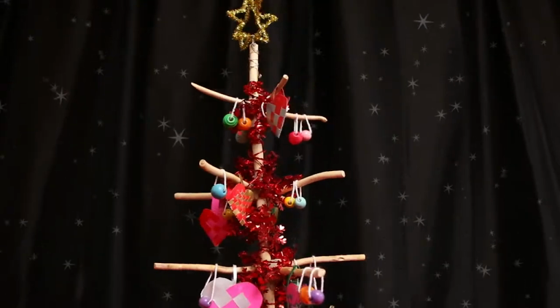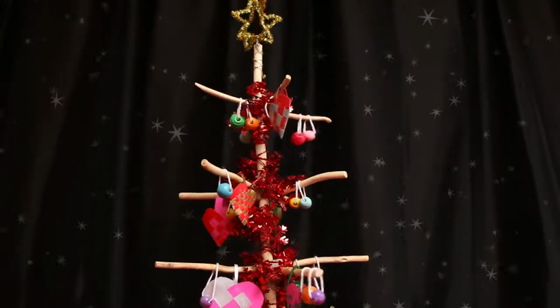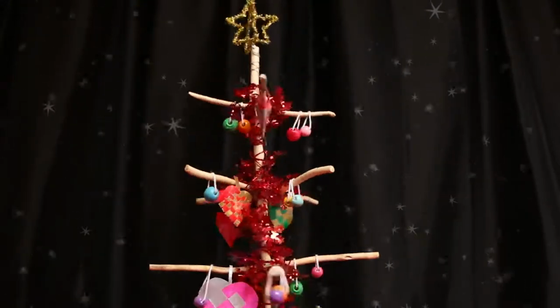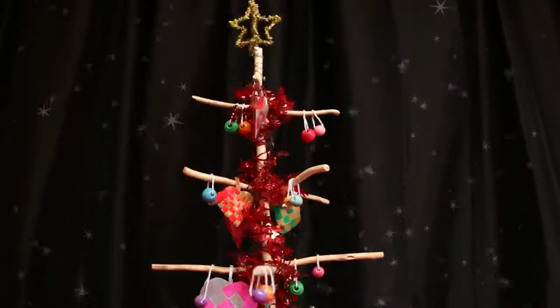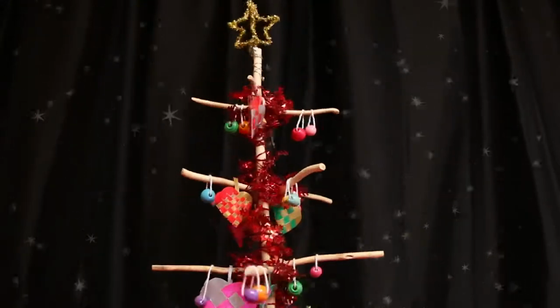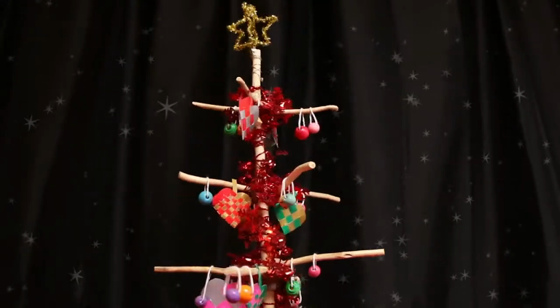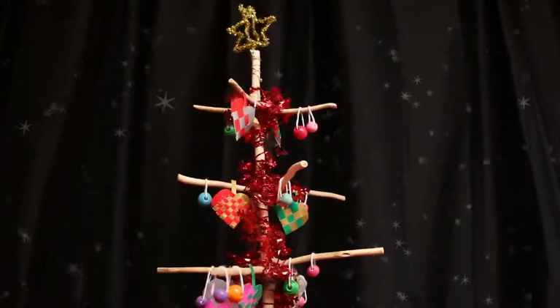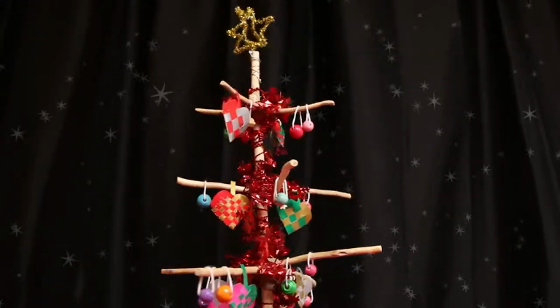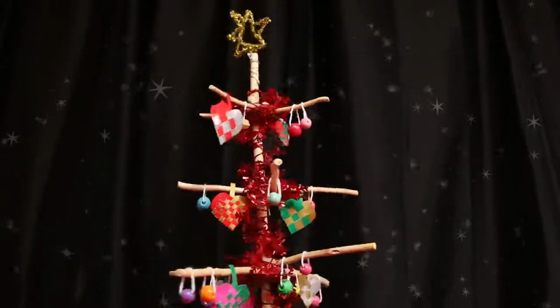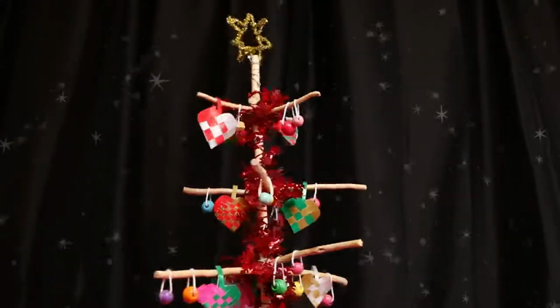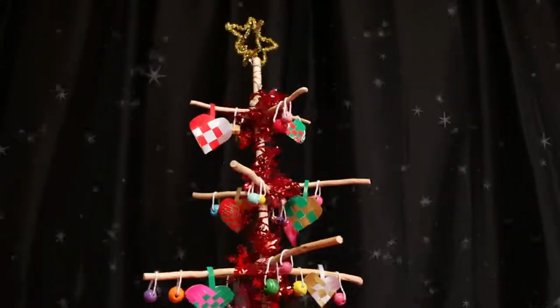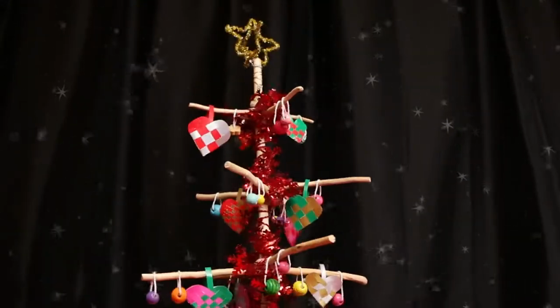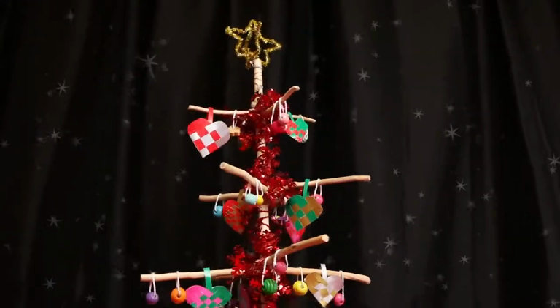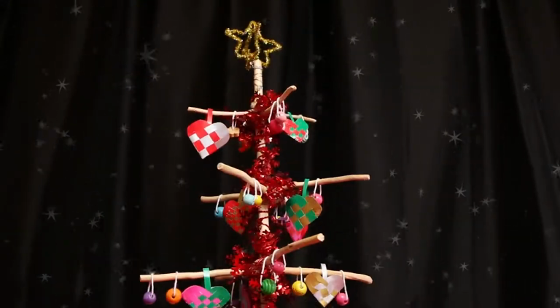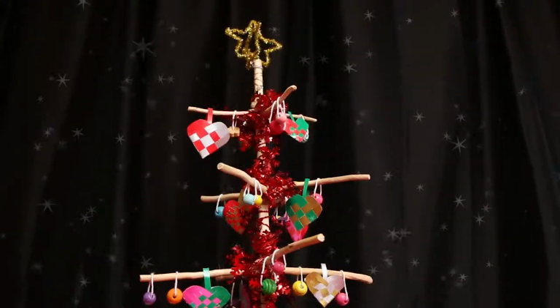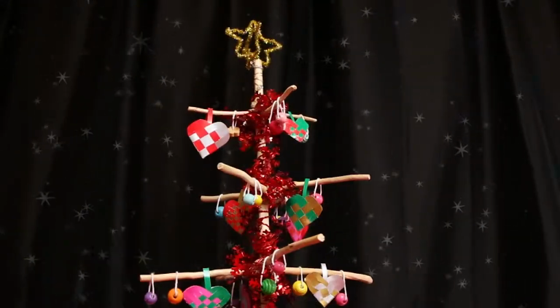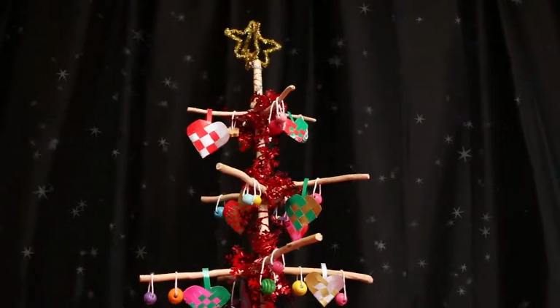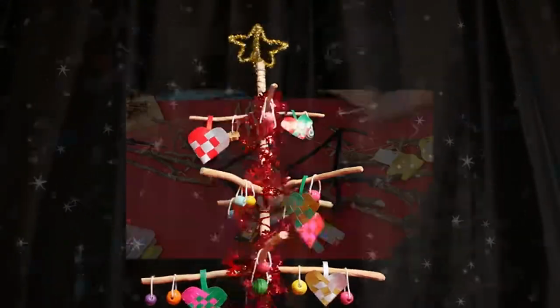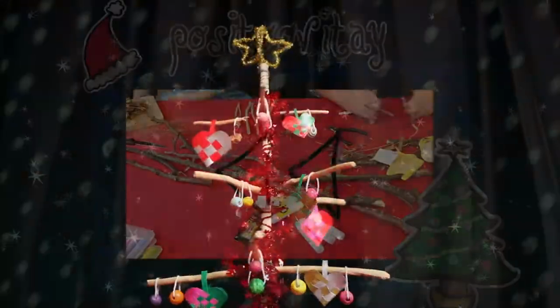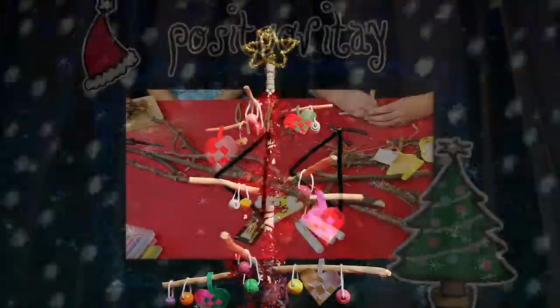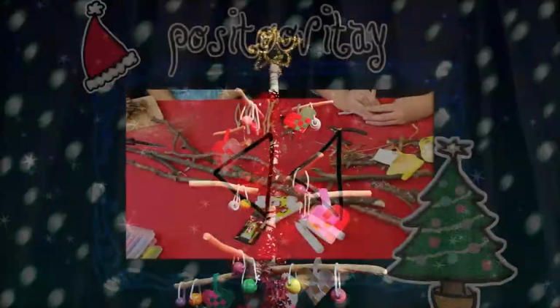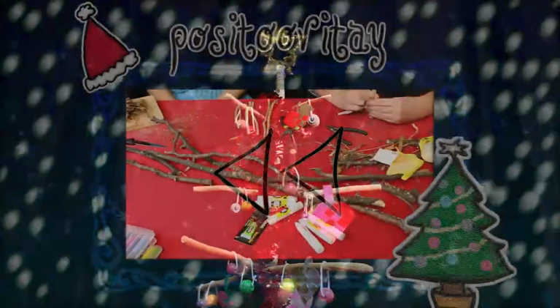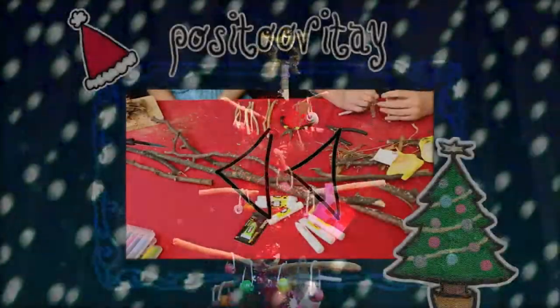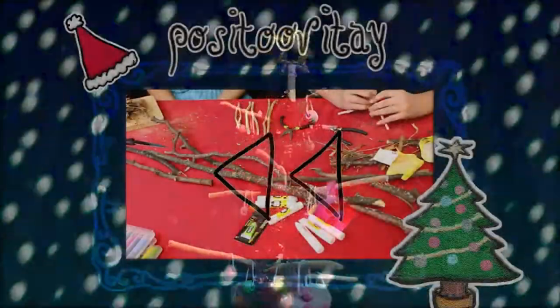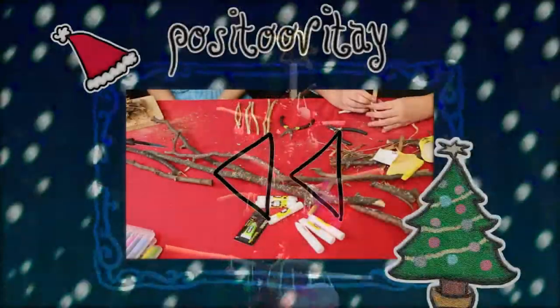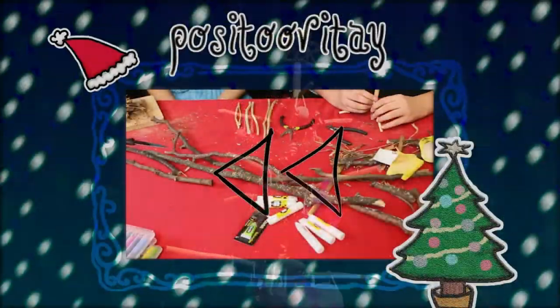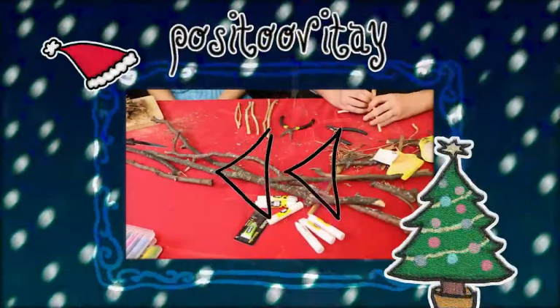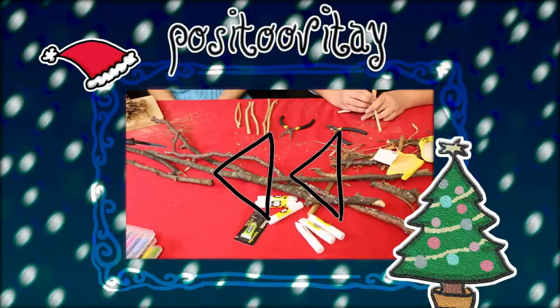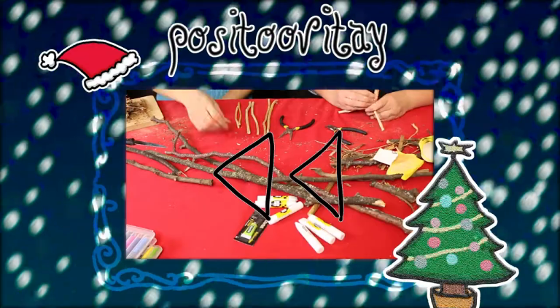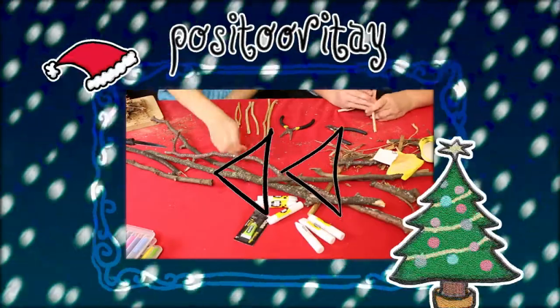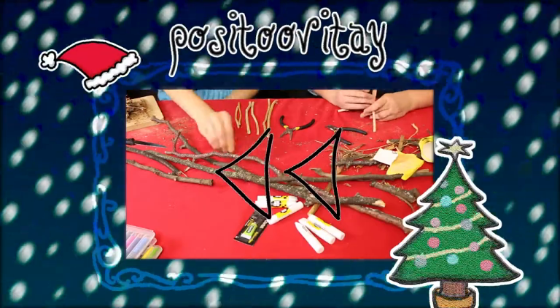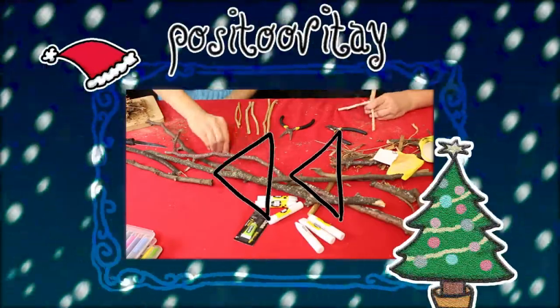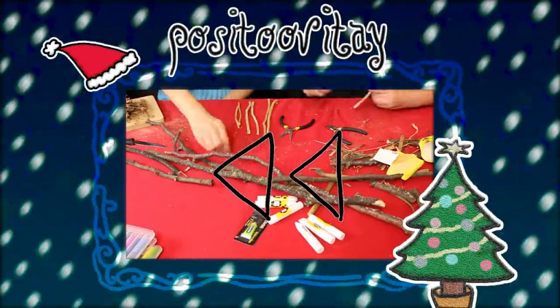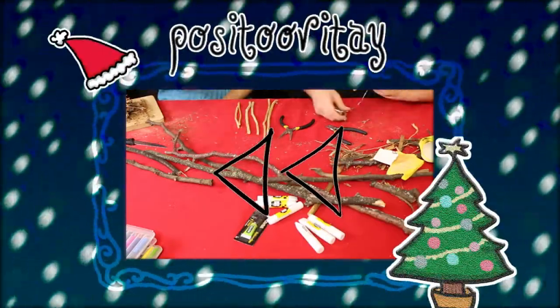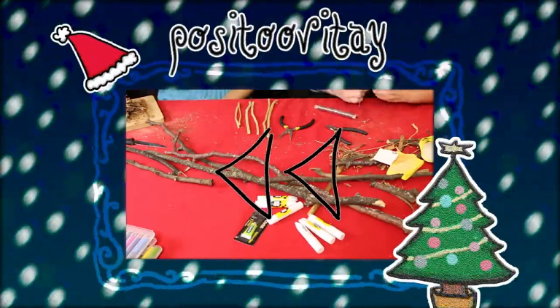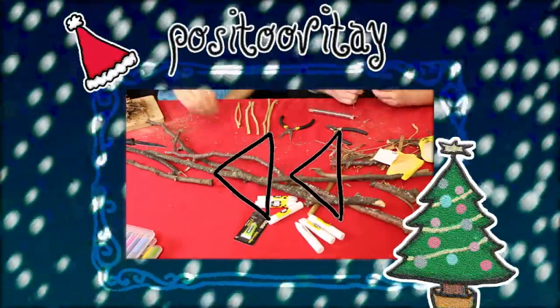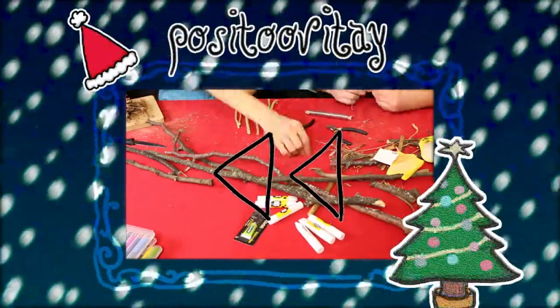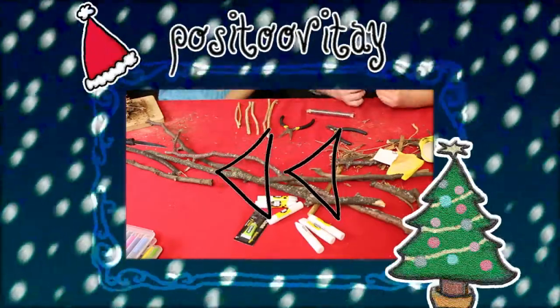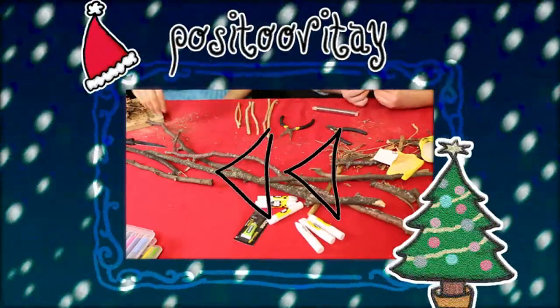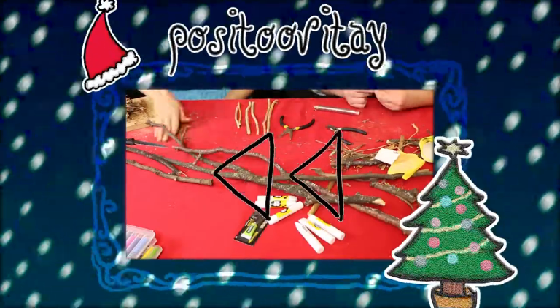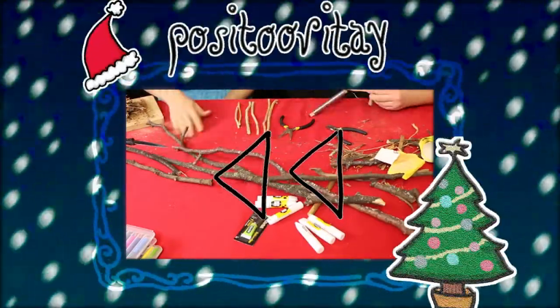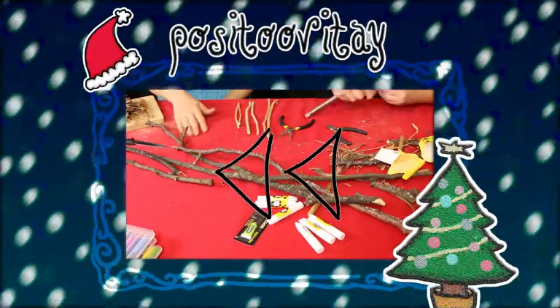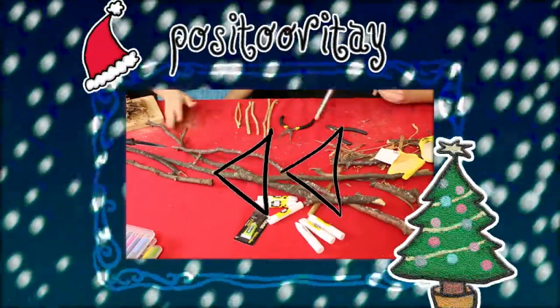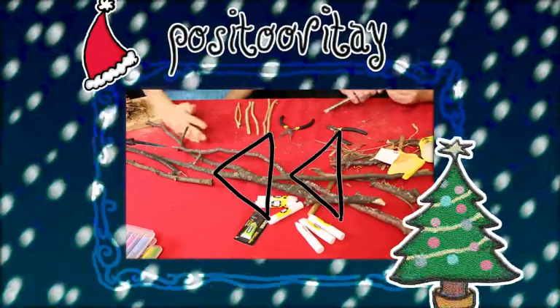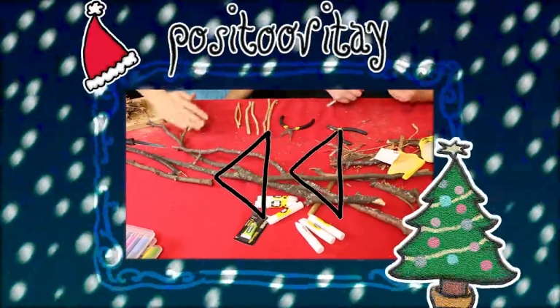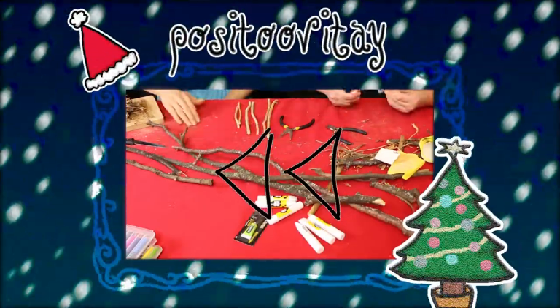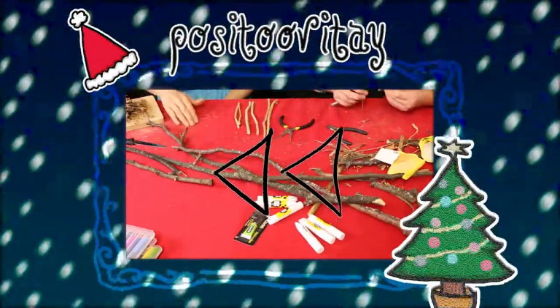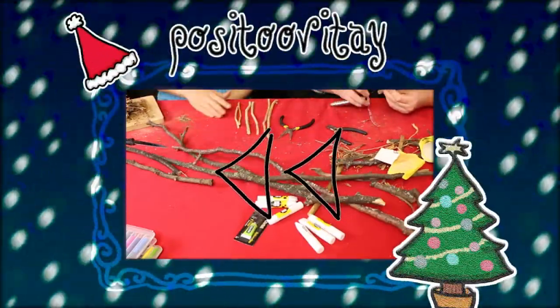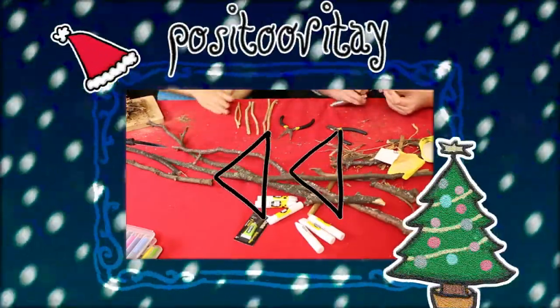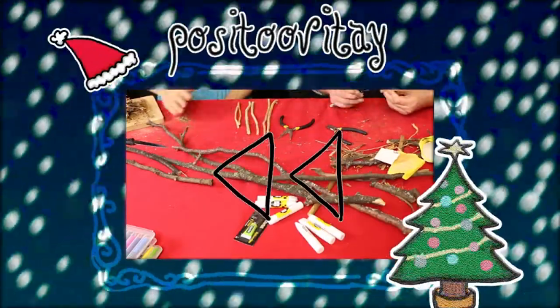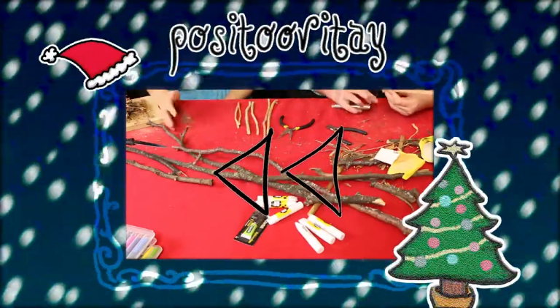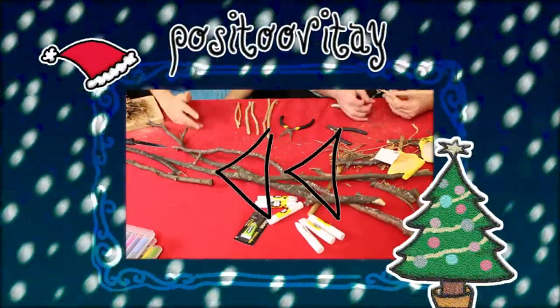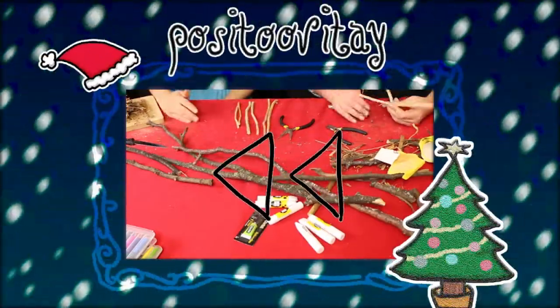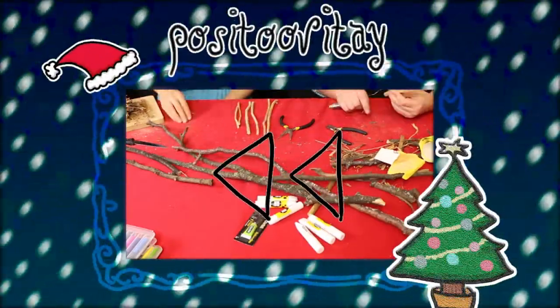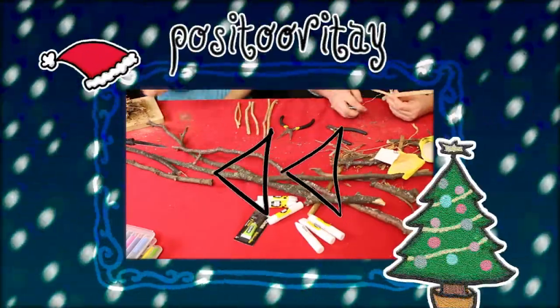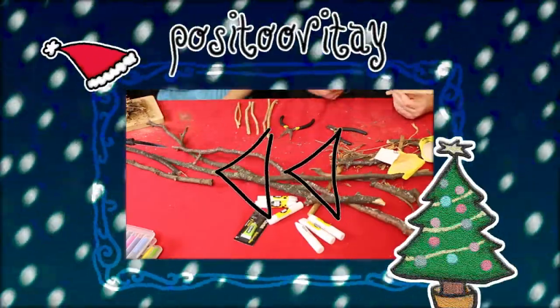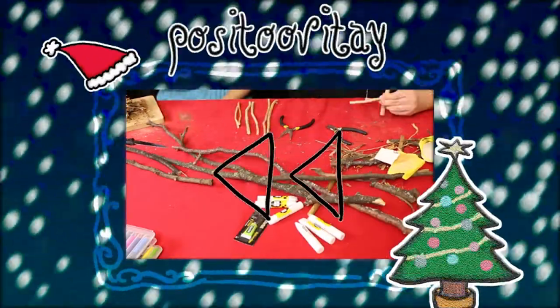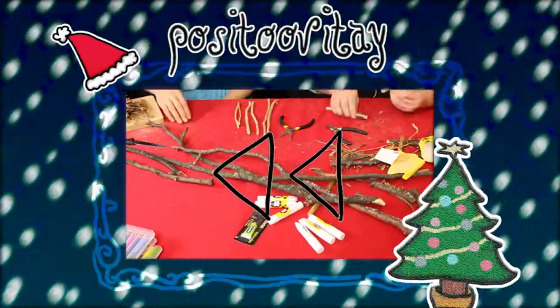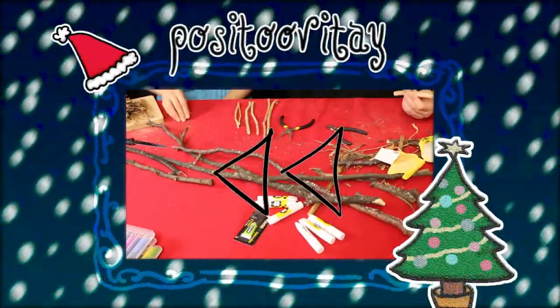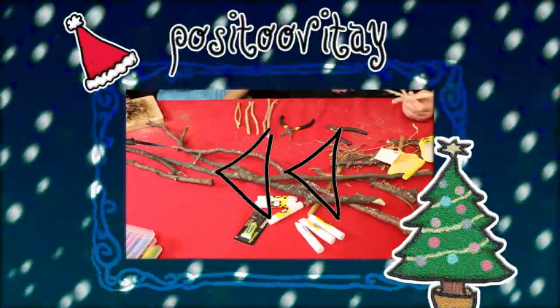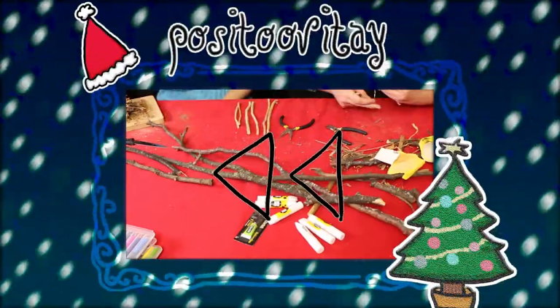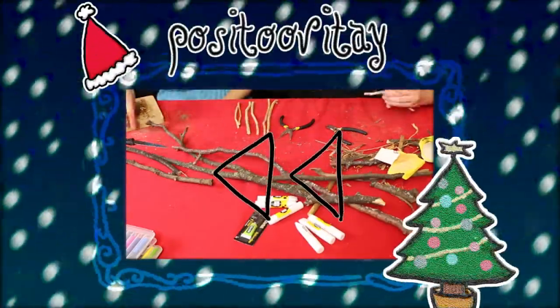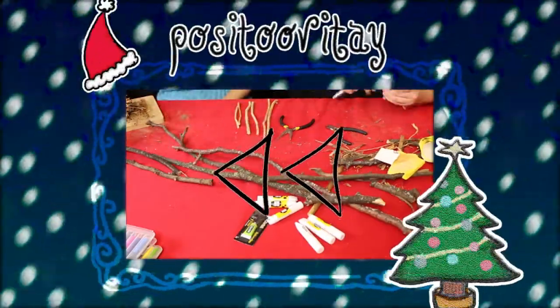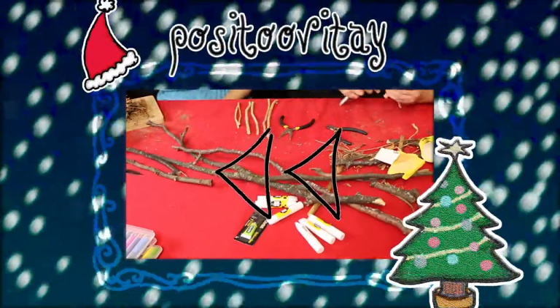If you want to see how we built the tree, you can click the annotation. Other than that, bye!